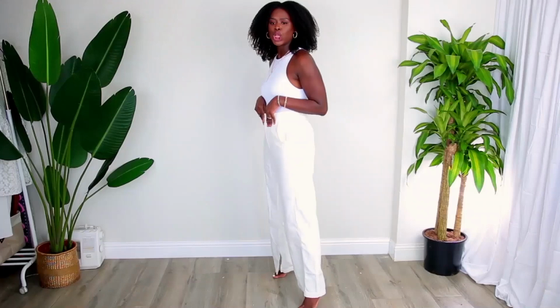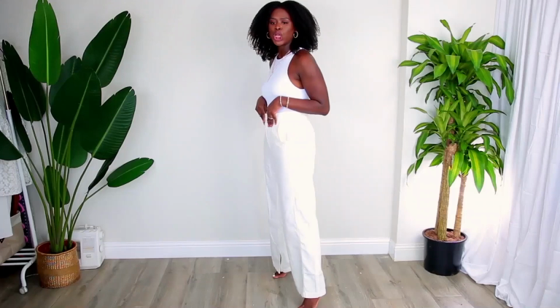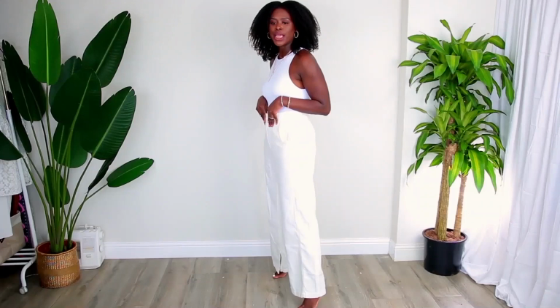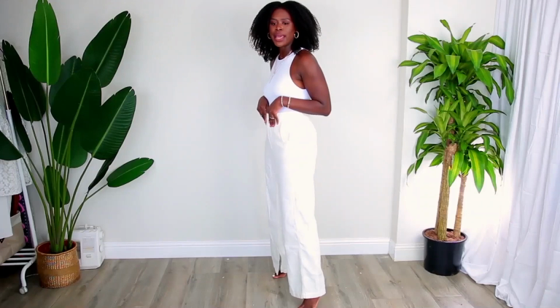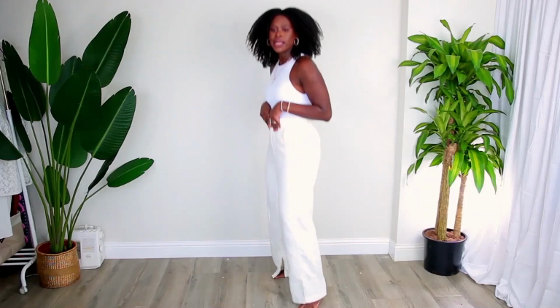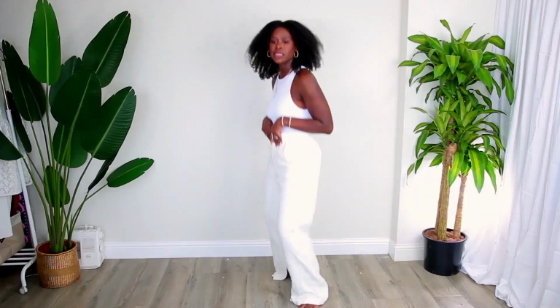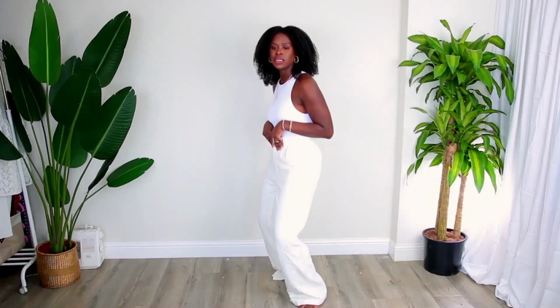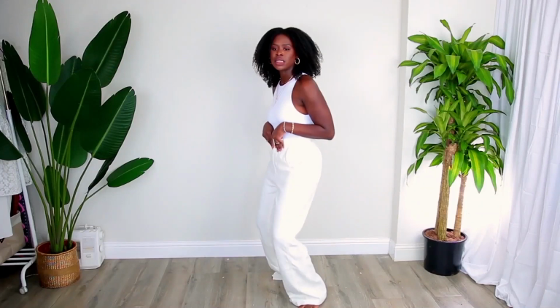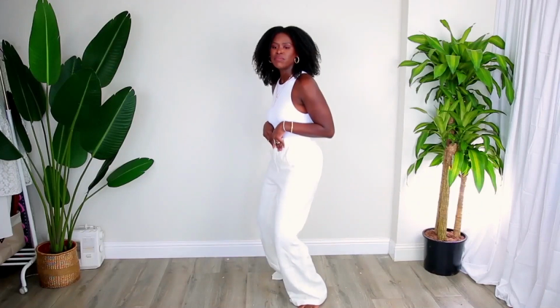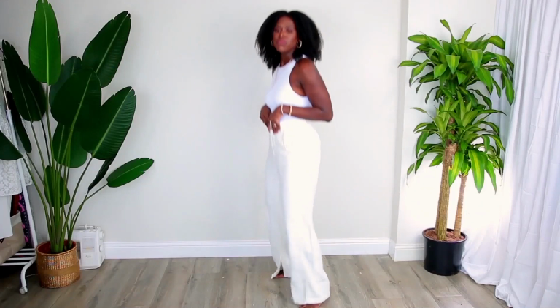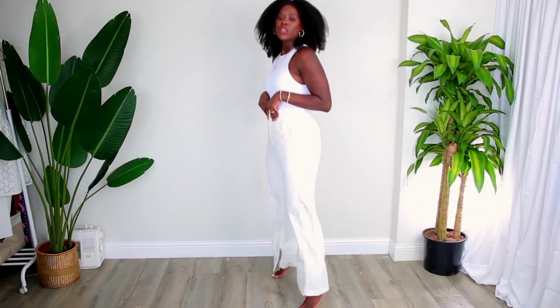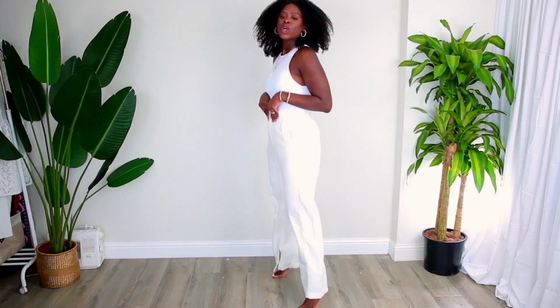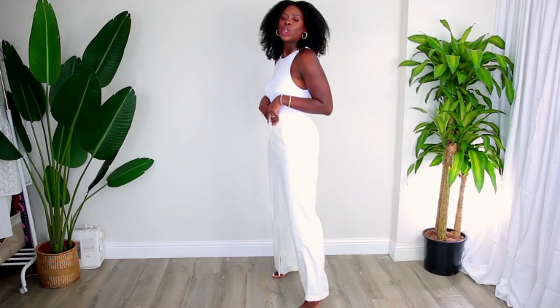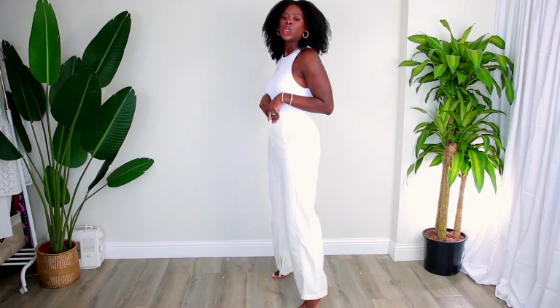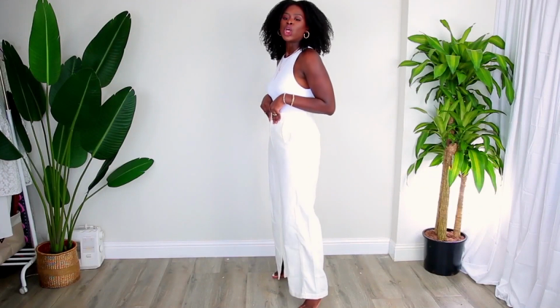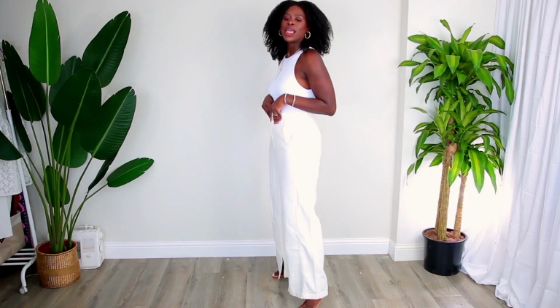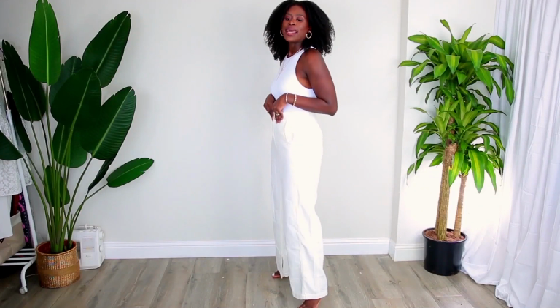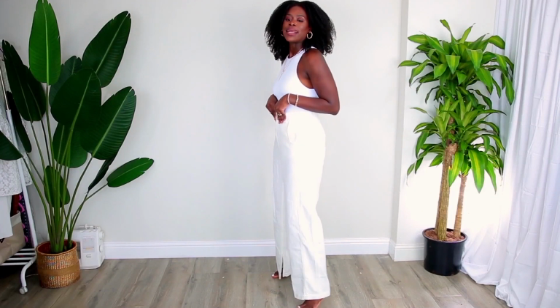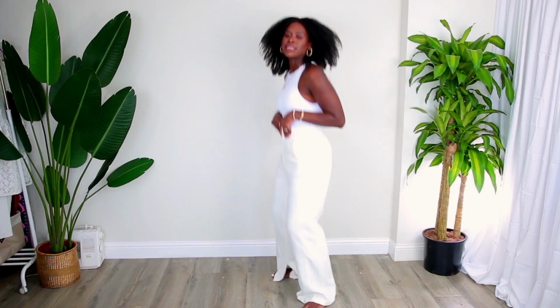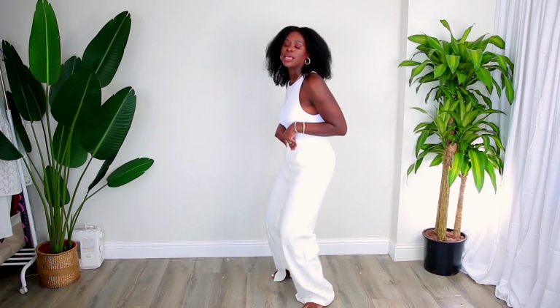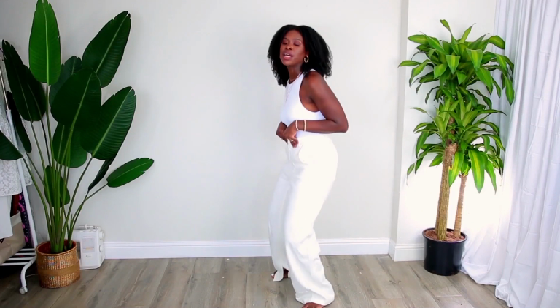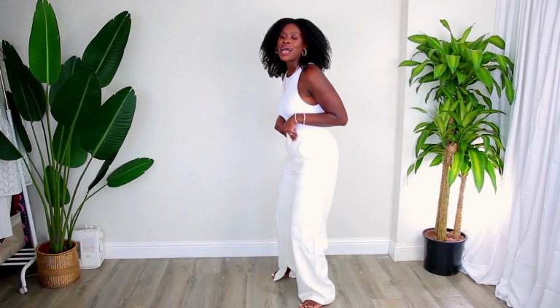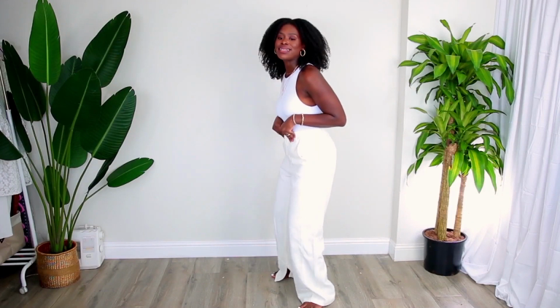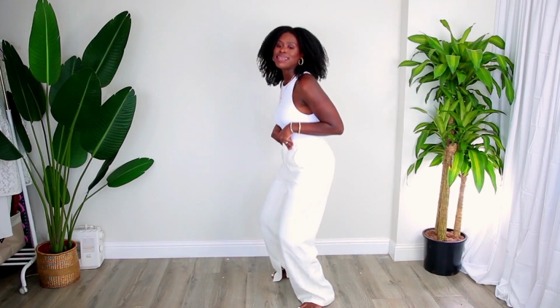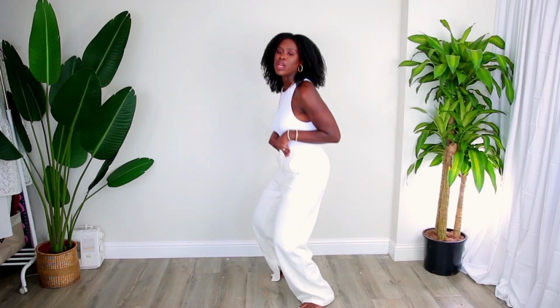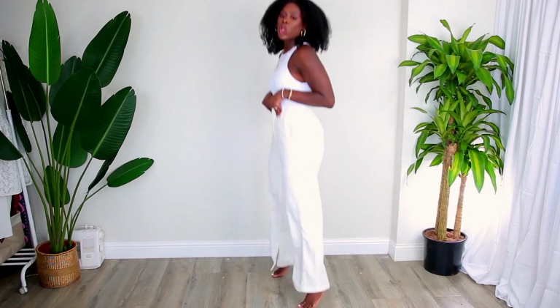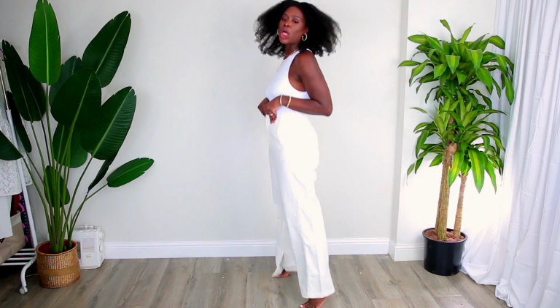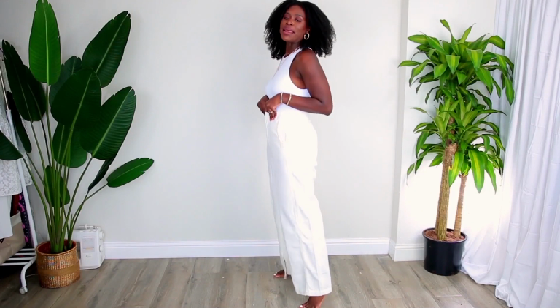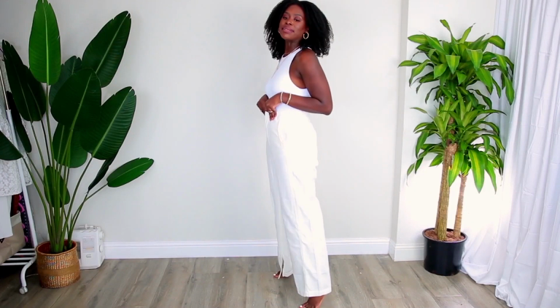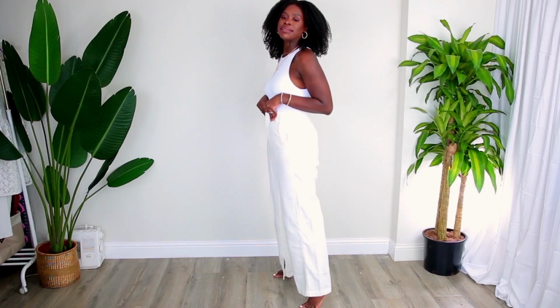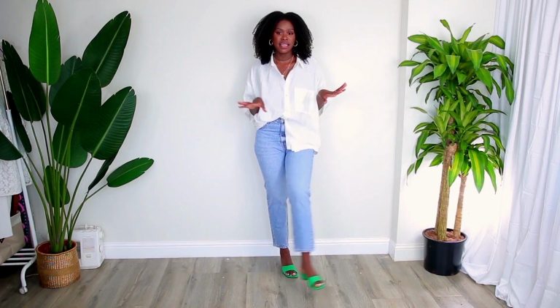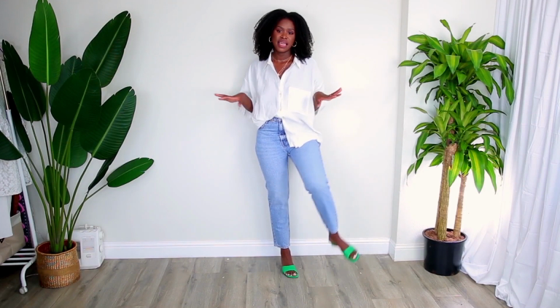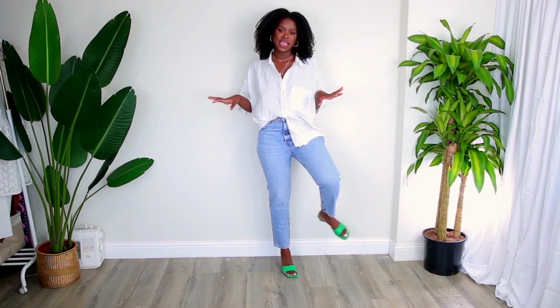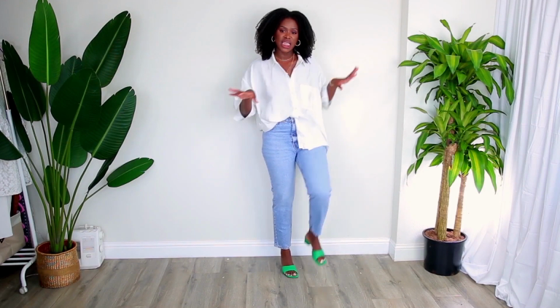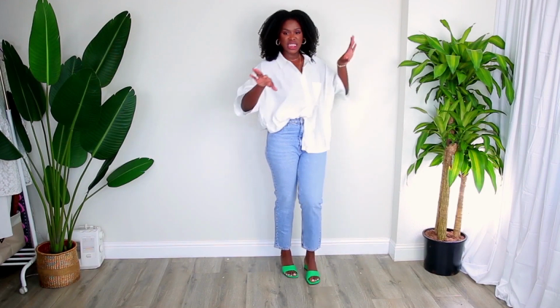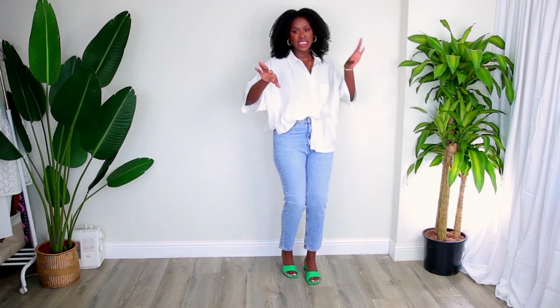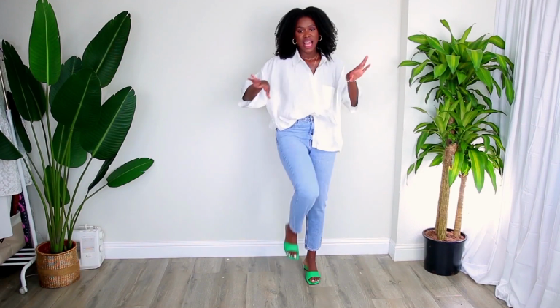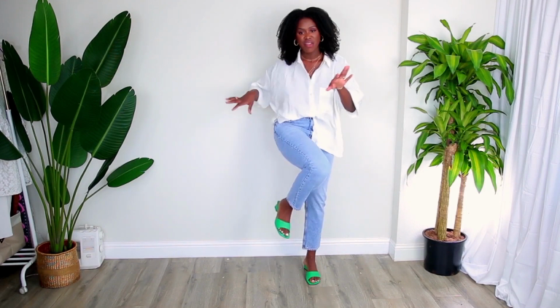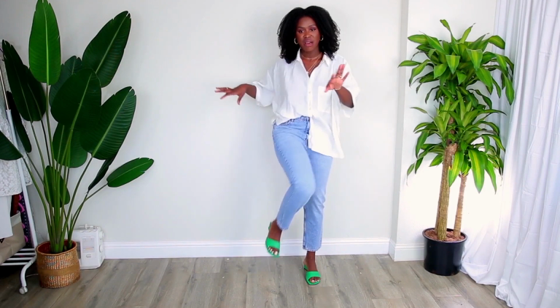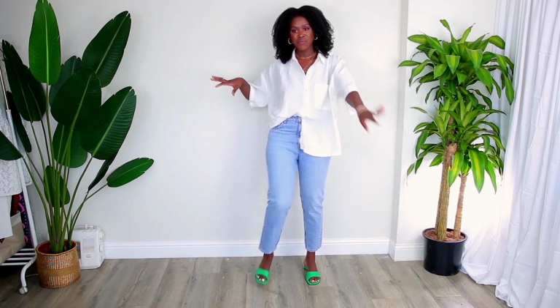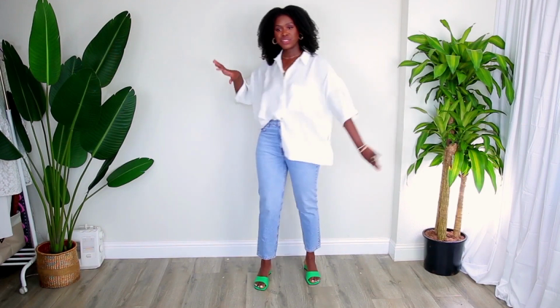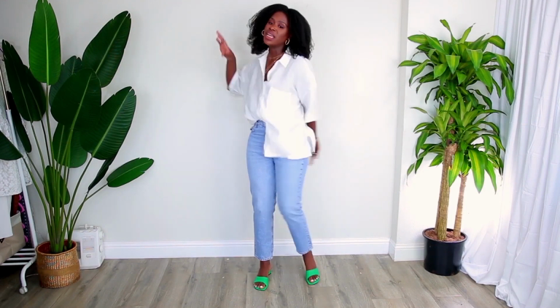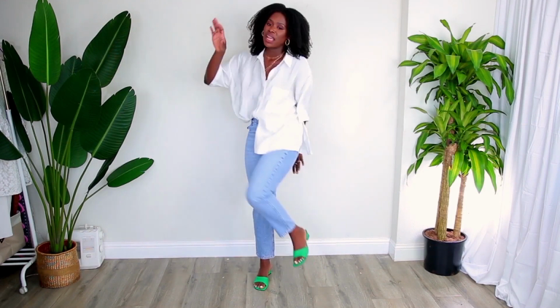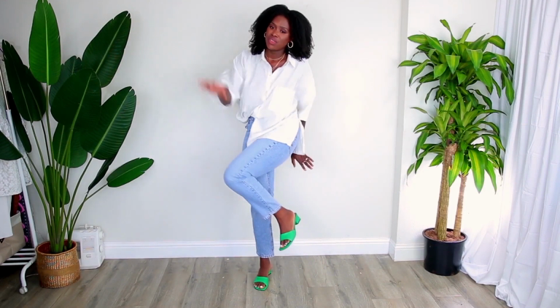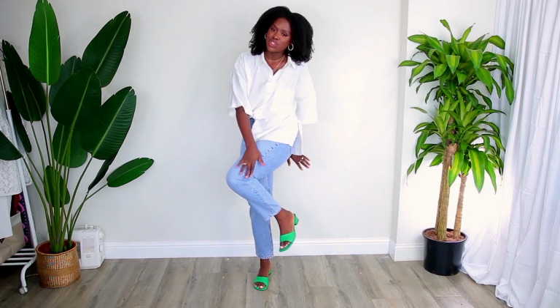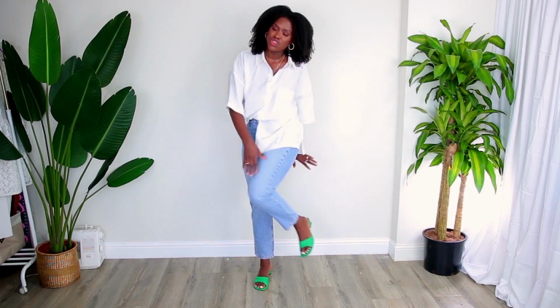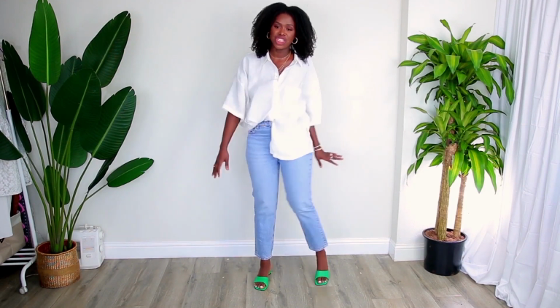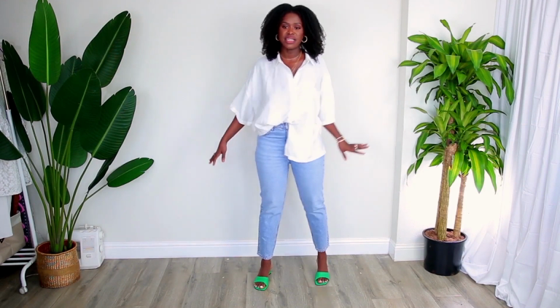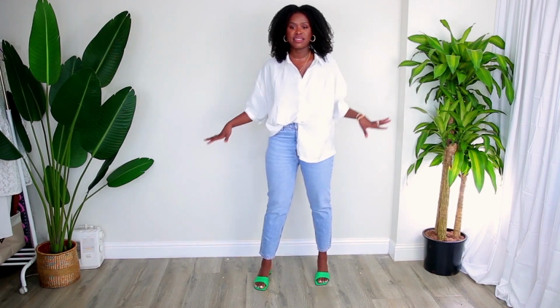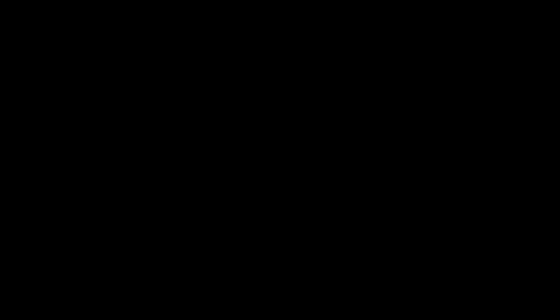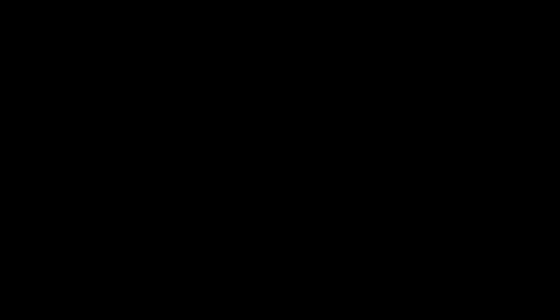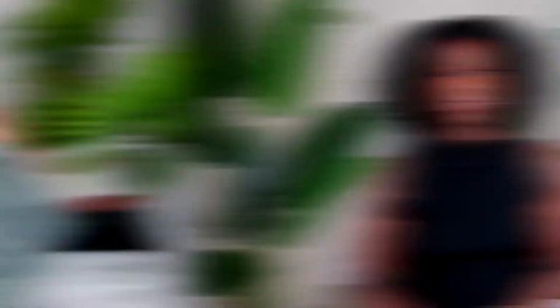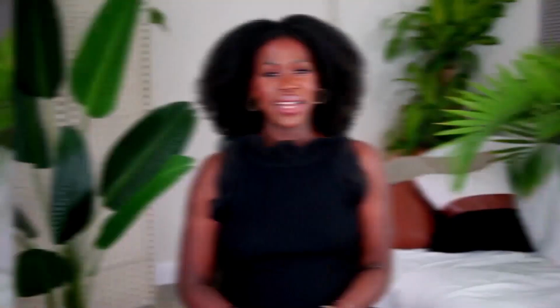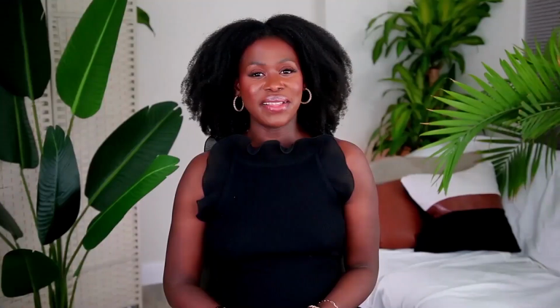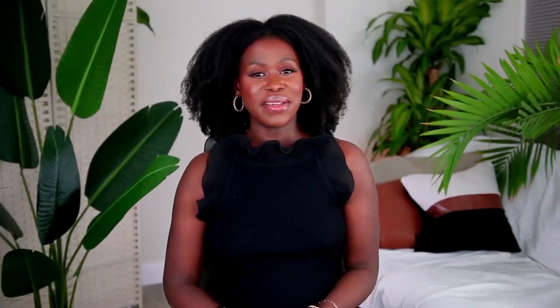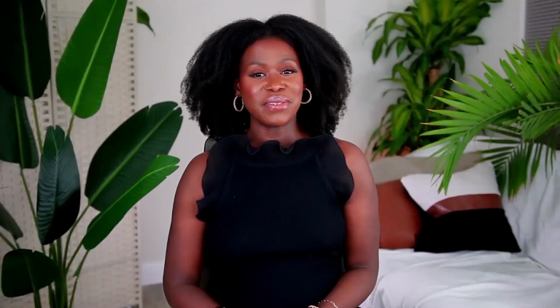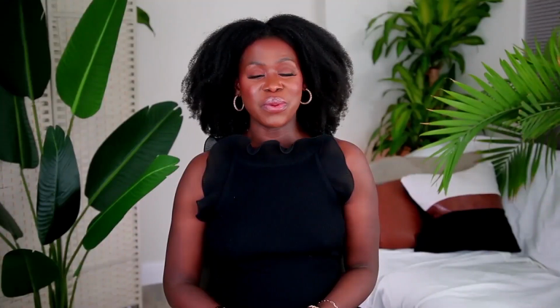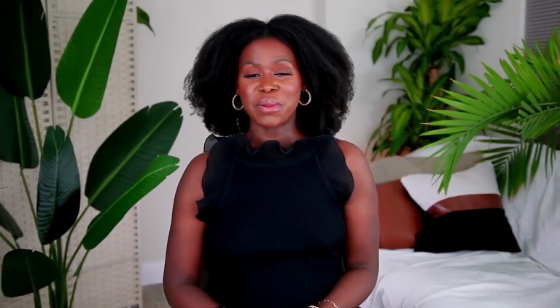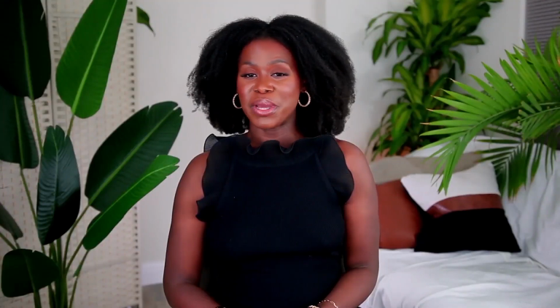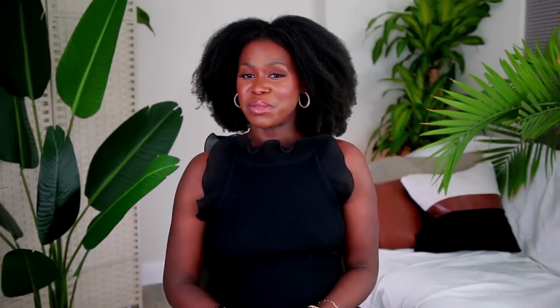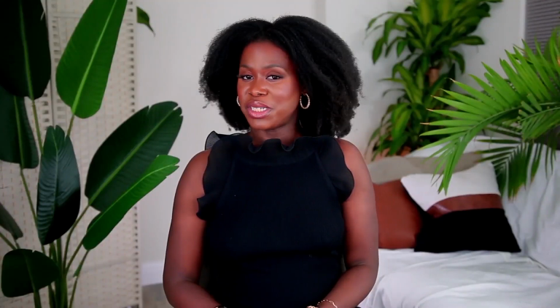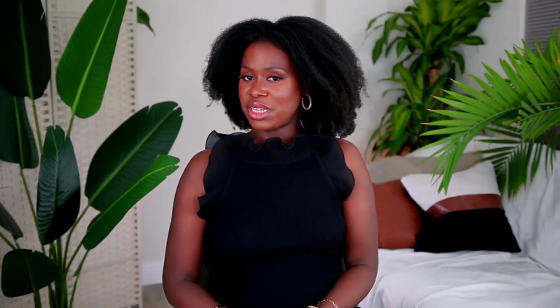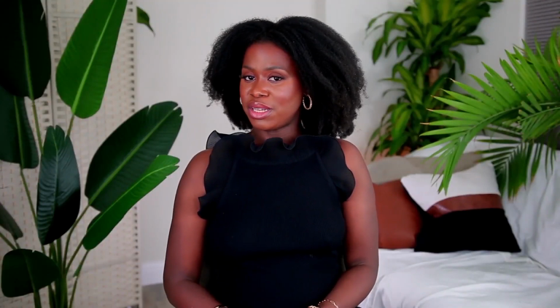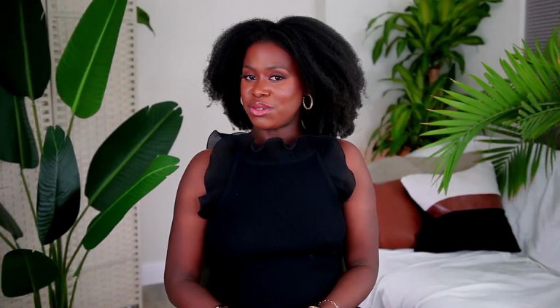Look at it. I said look at it — the ease and the comfort and the stretchiness. Hi loves, welcome back to my channel.